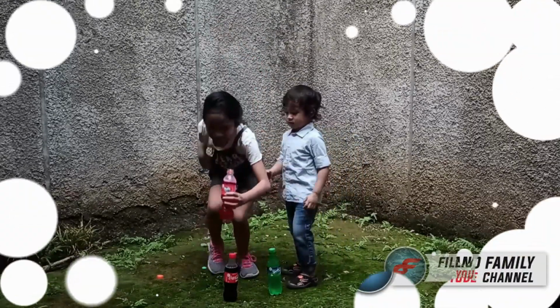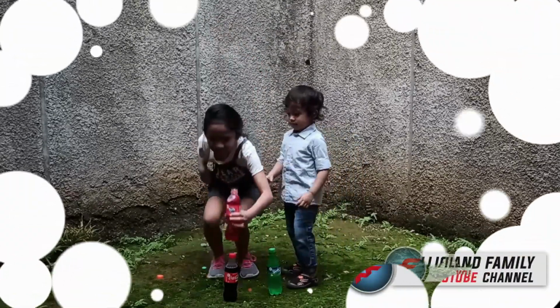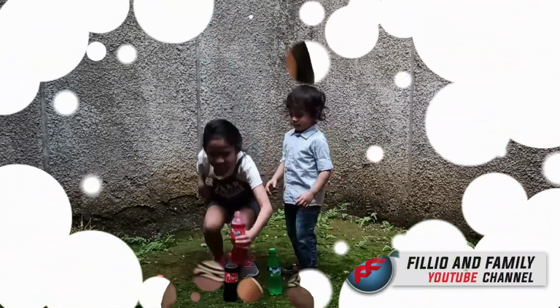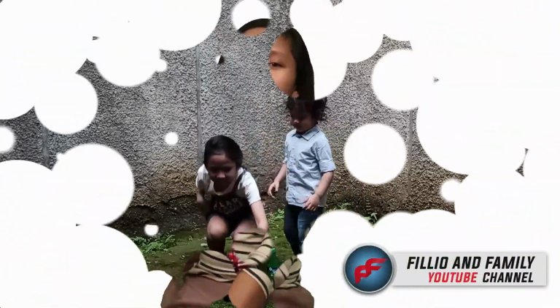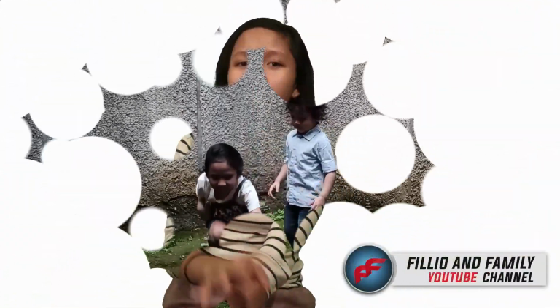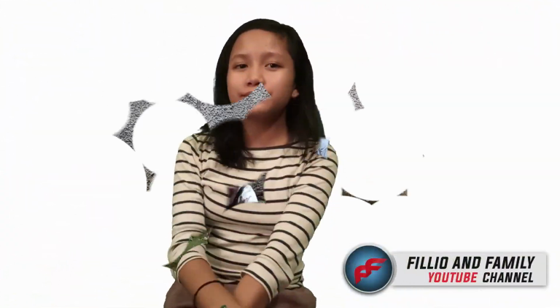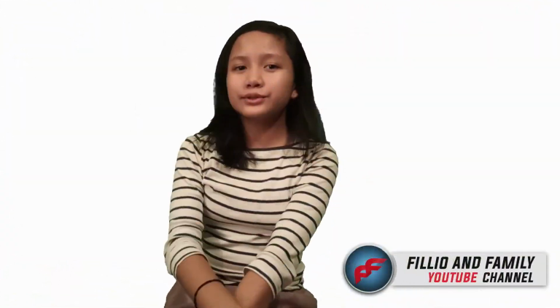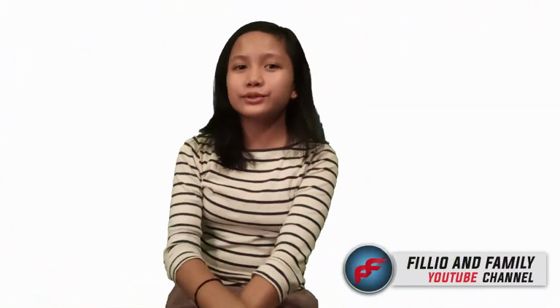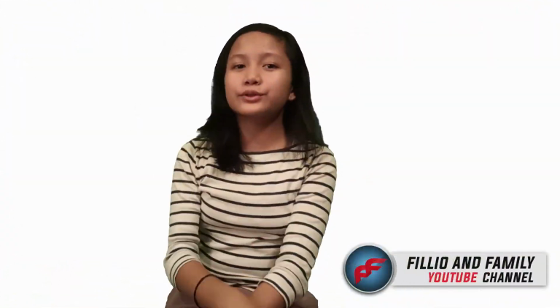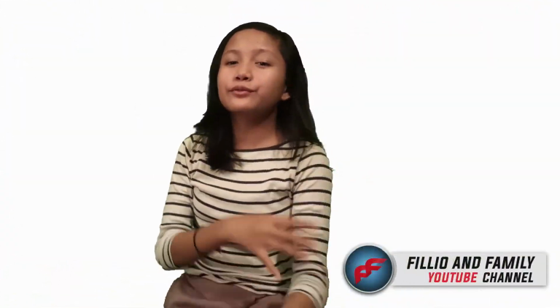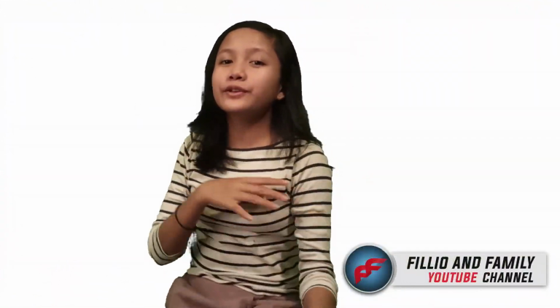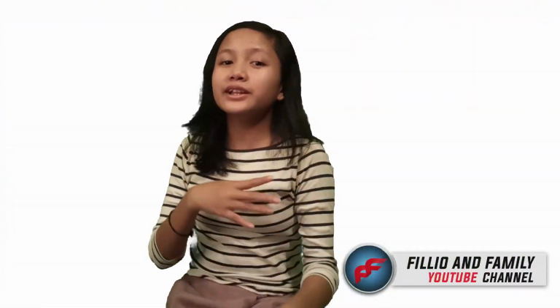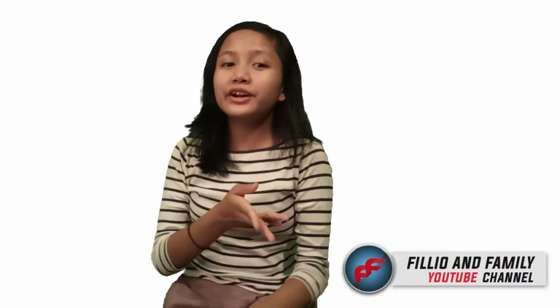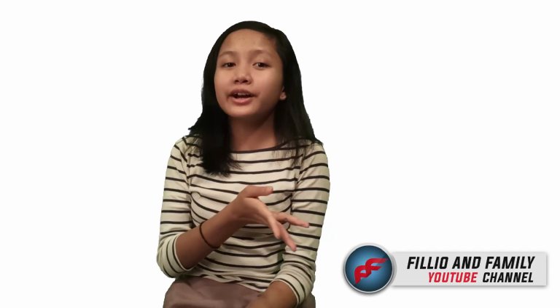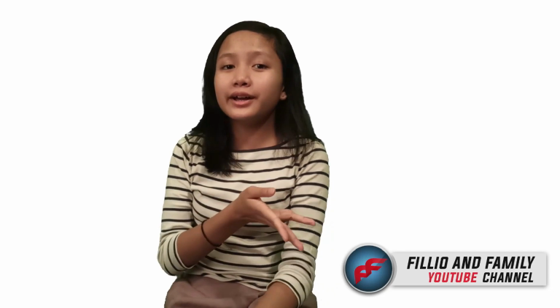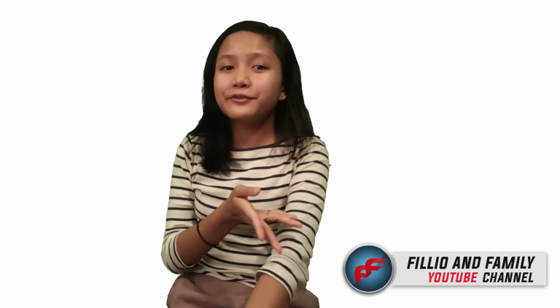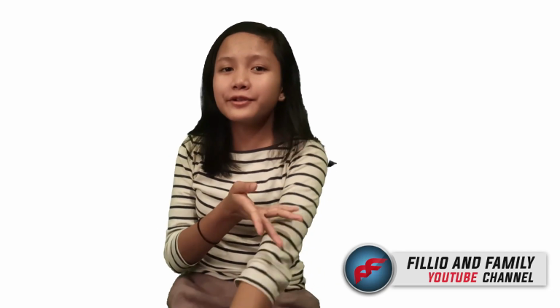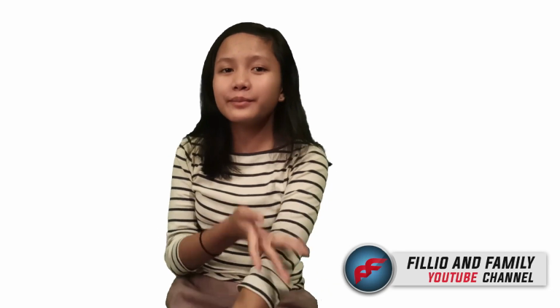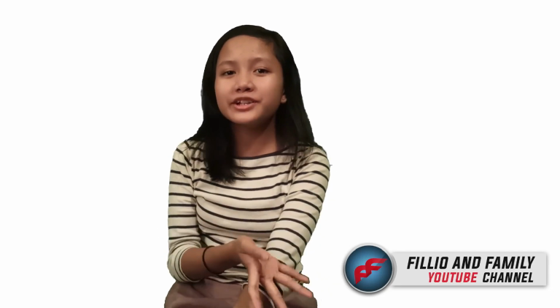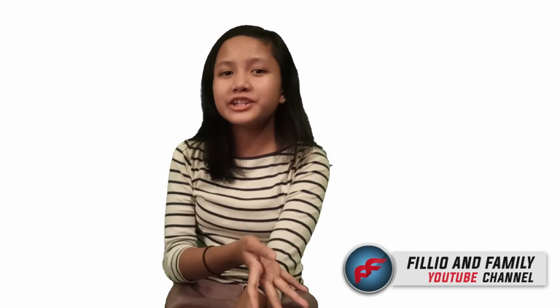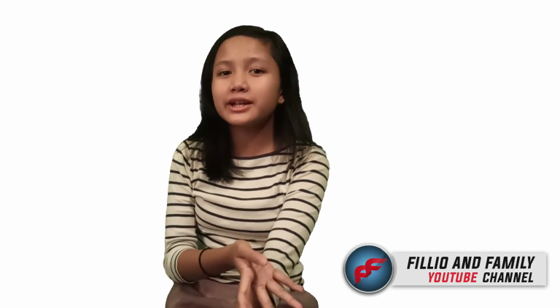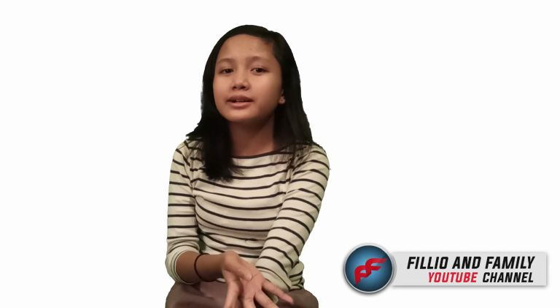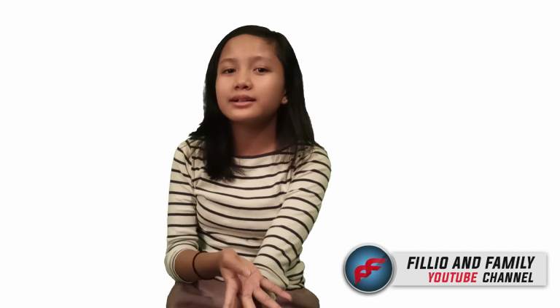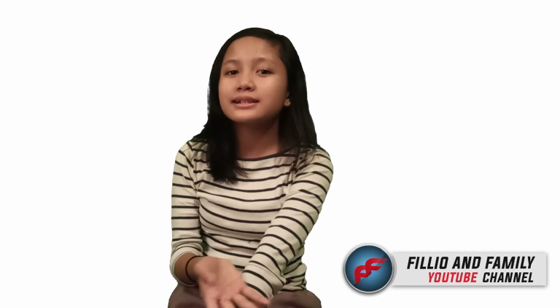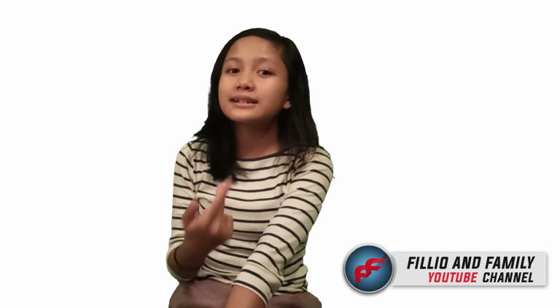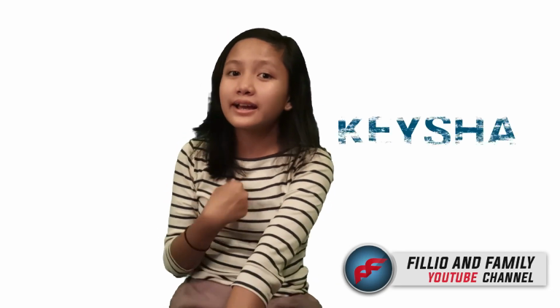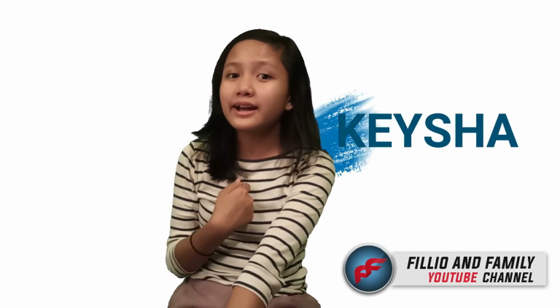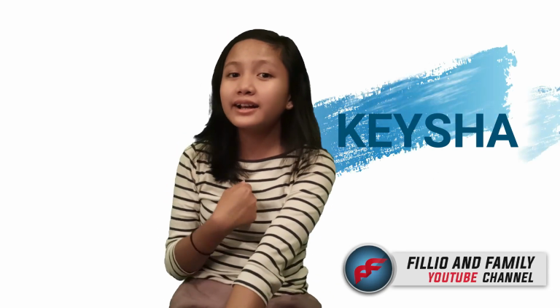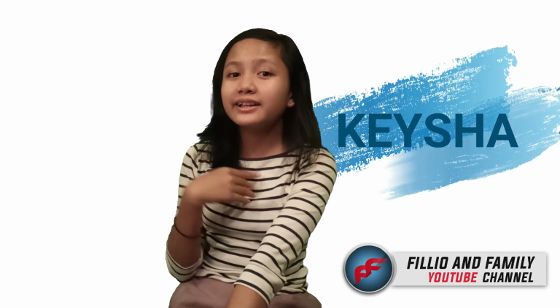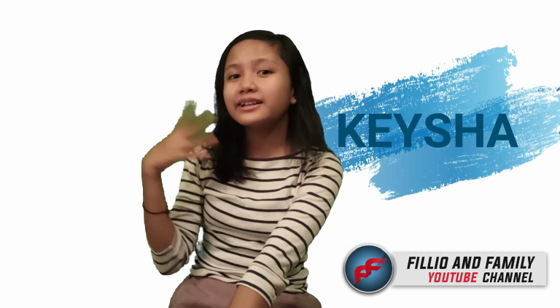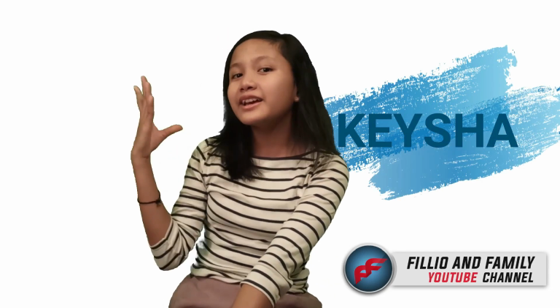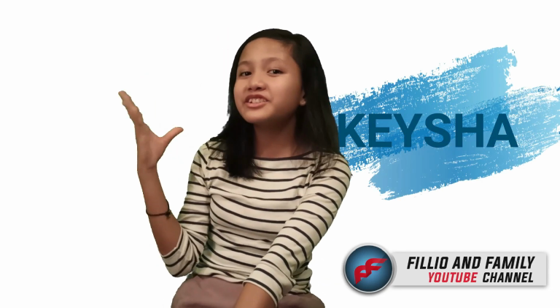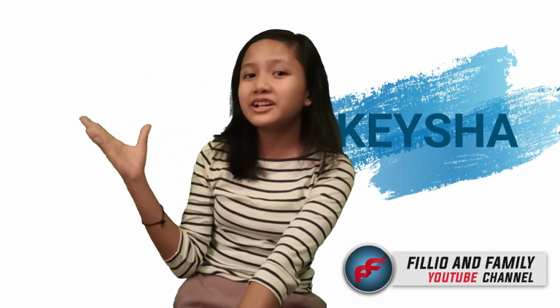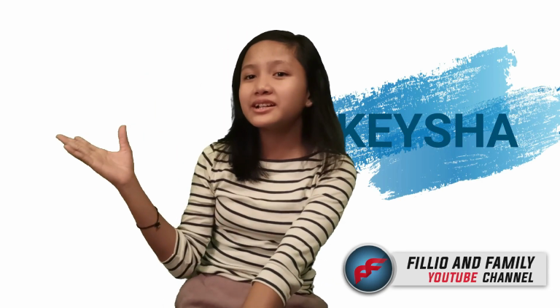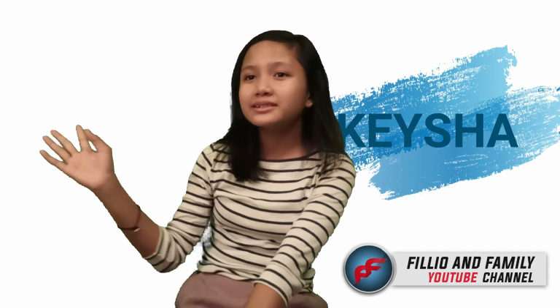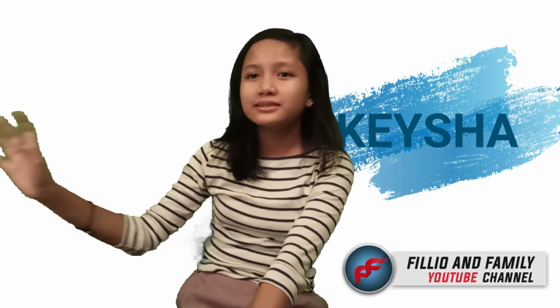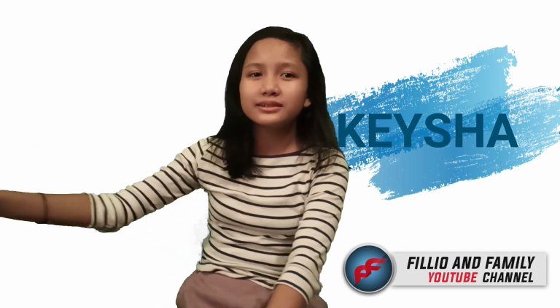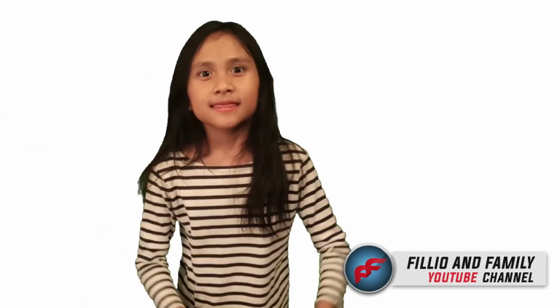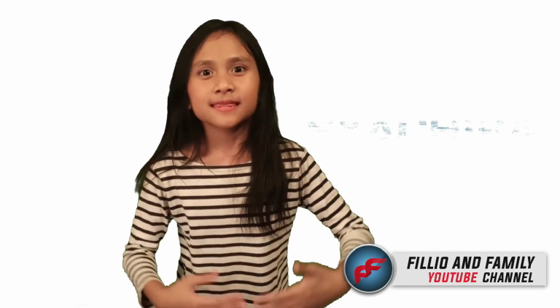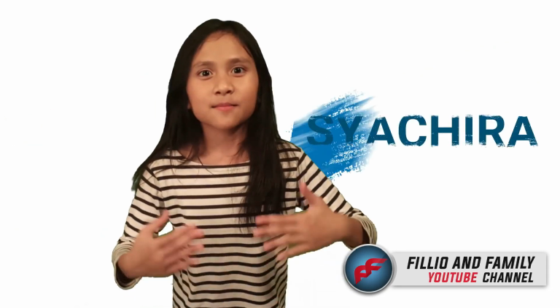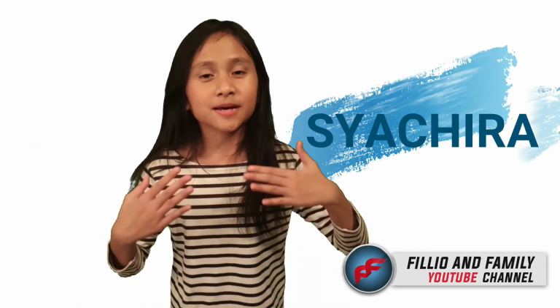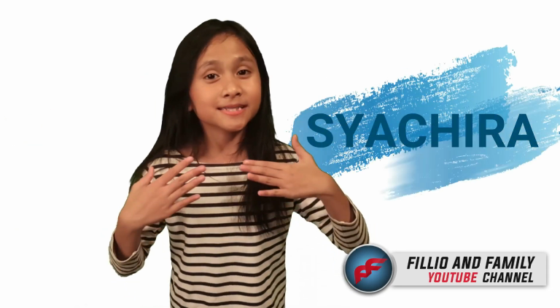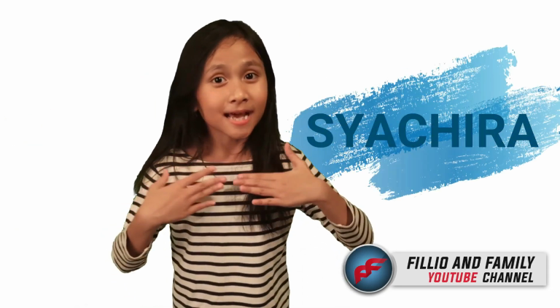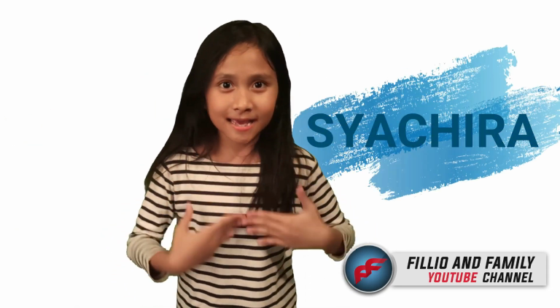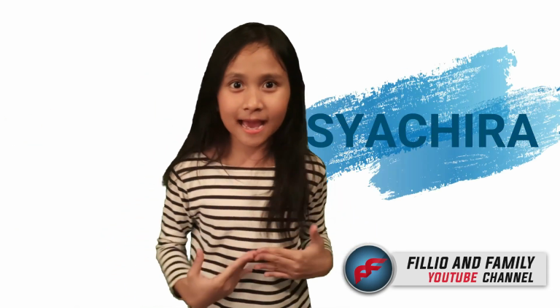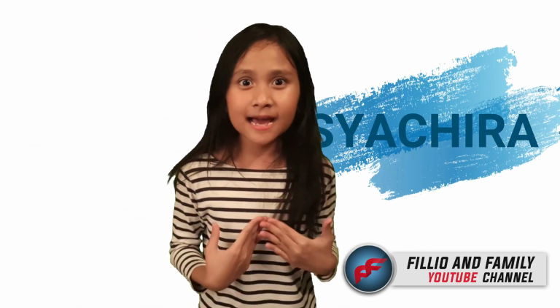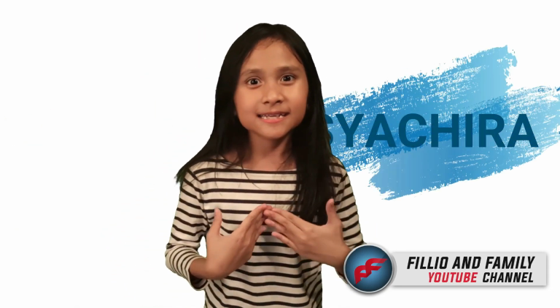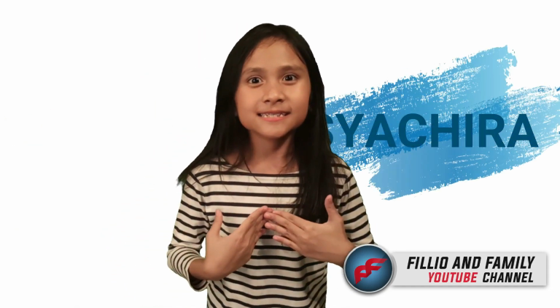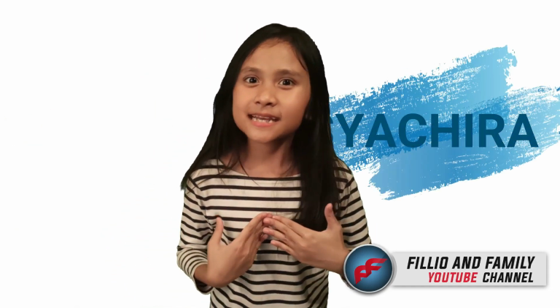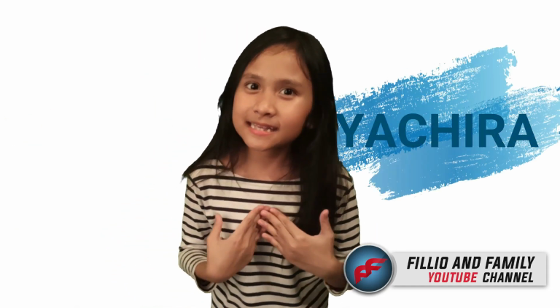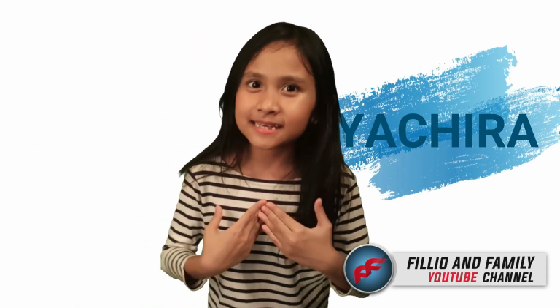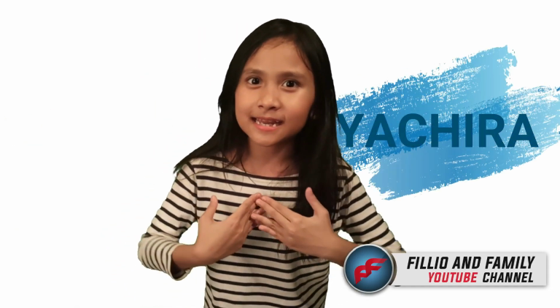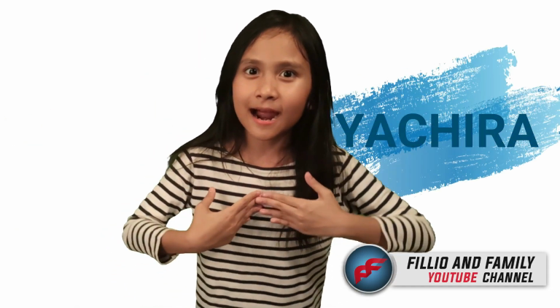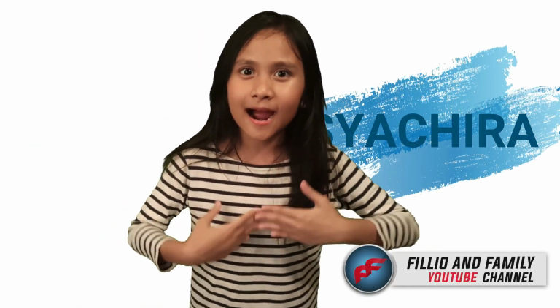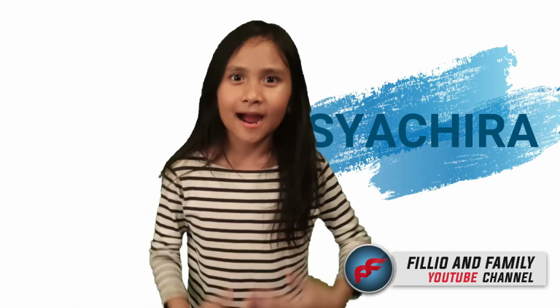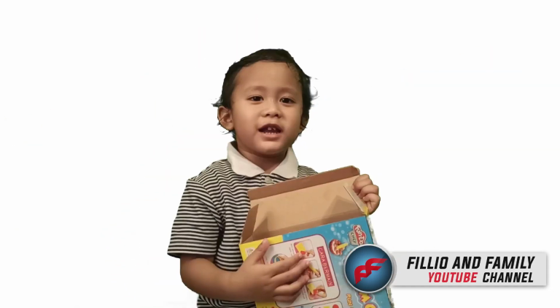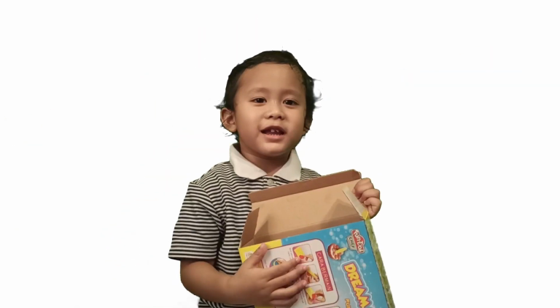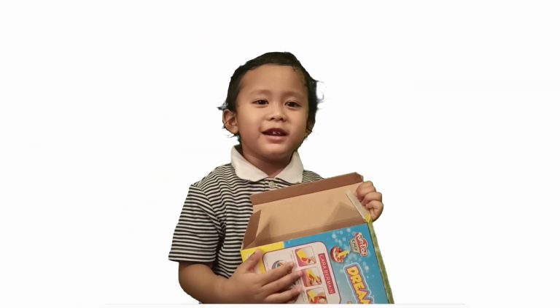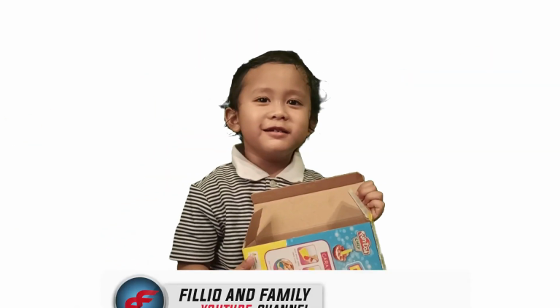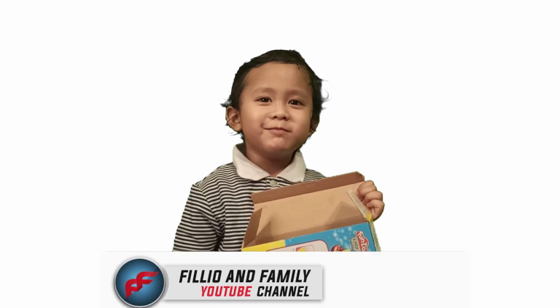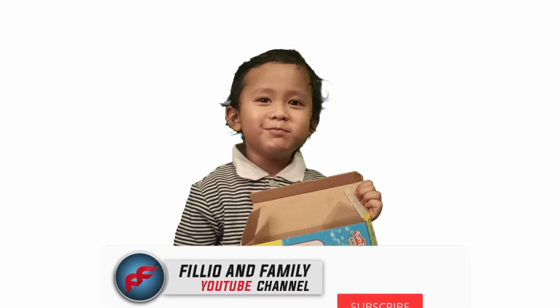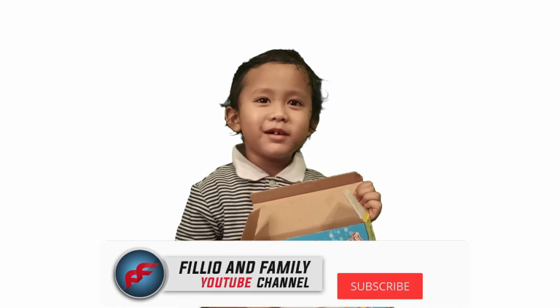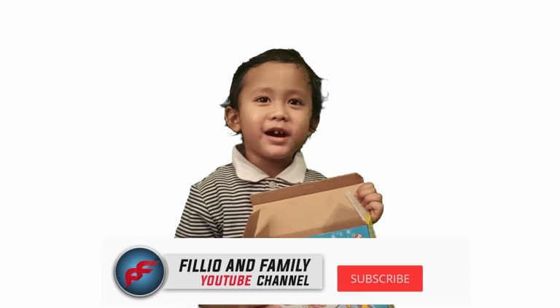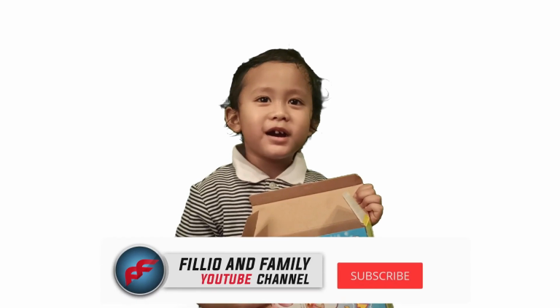Welcome to Filio and Family channel. Saya Kishe. Nama saya Shakira. Jangan lupa.